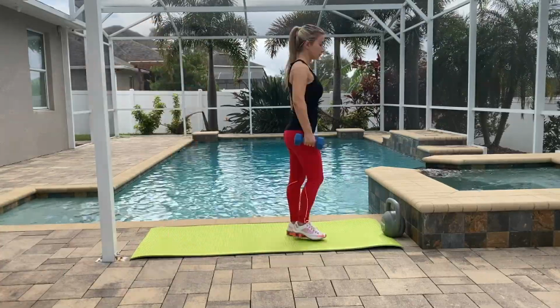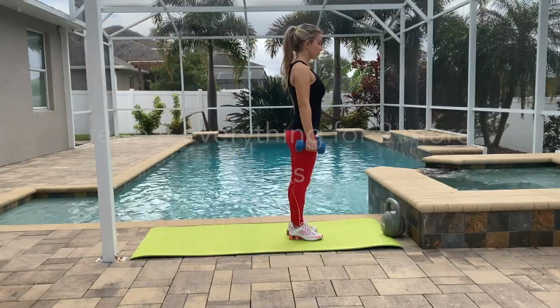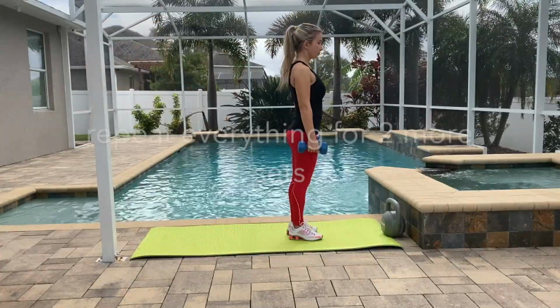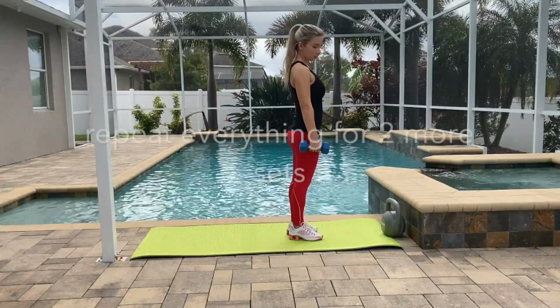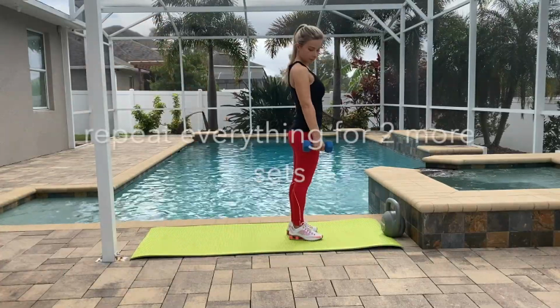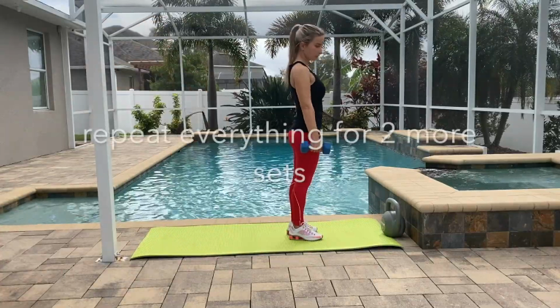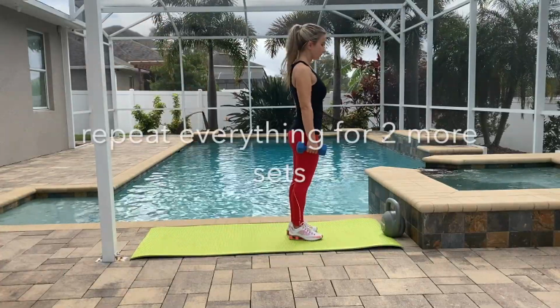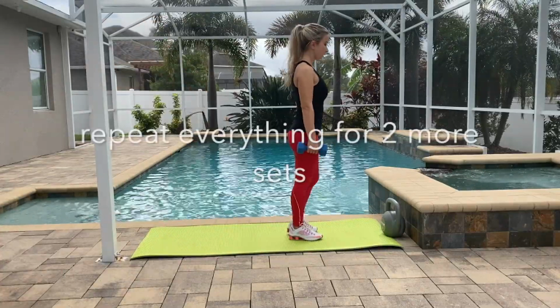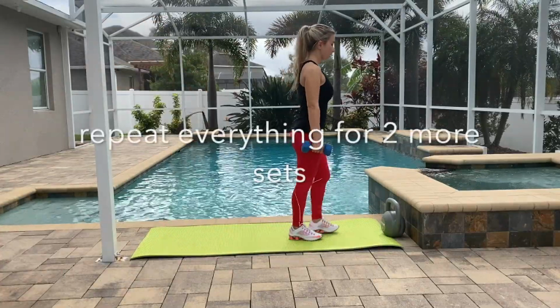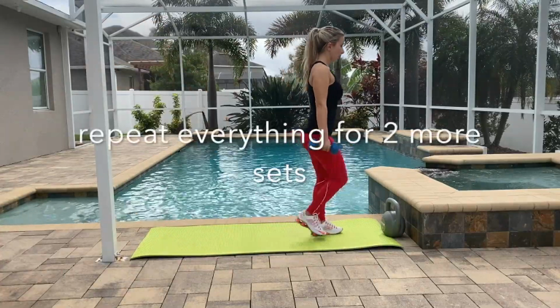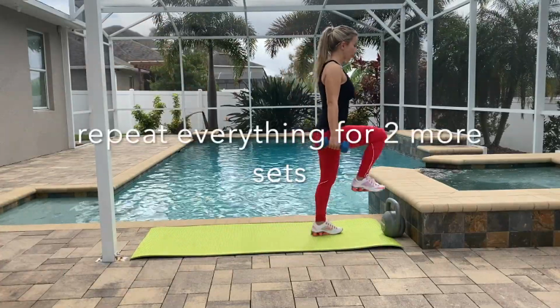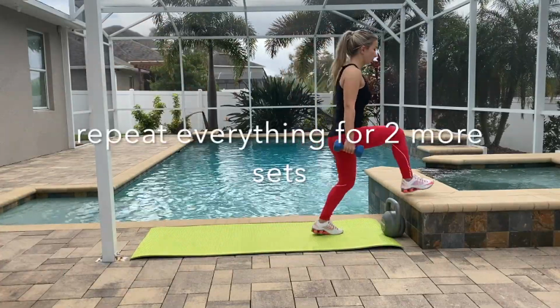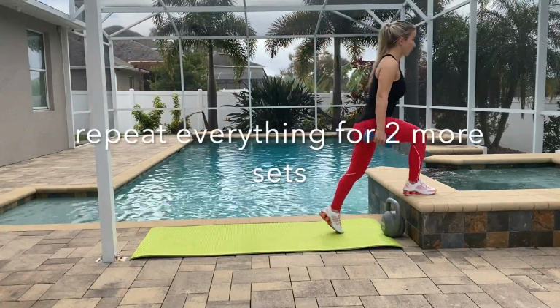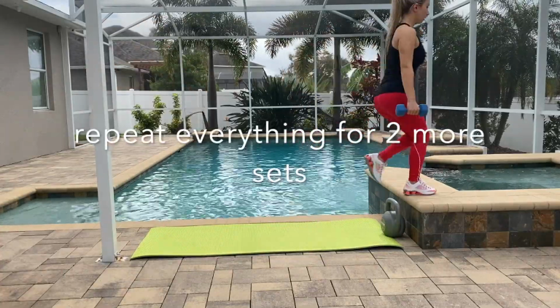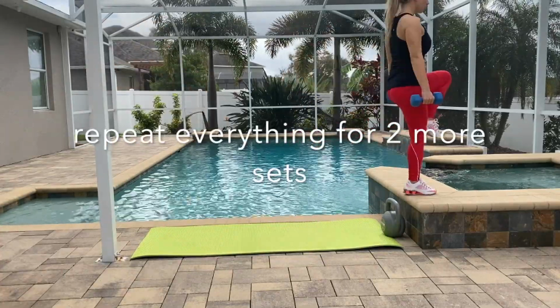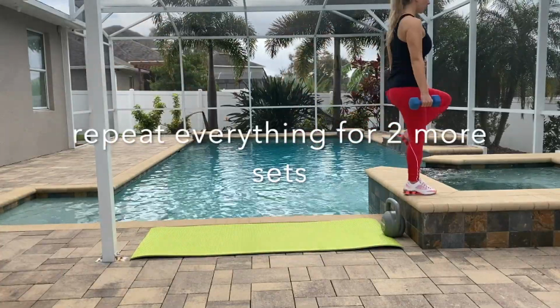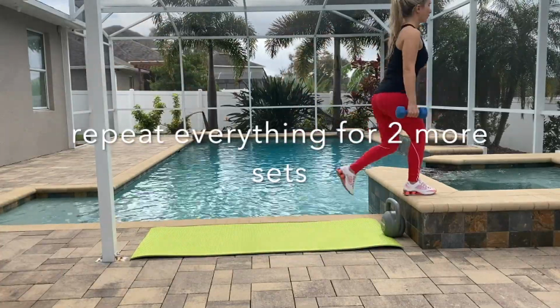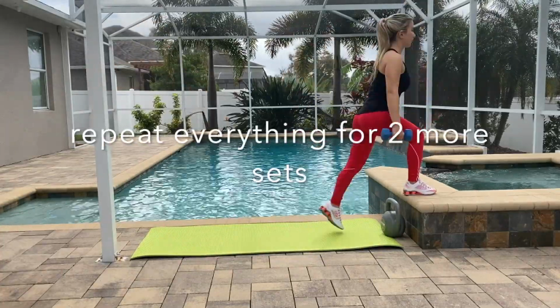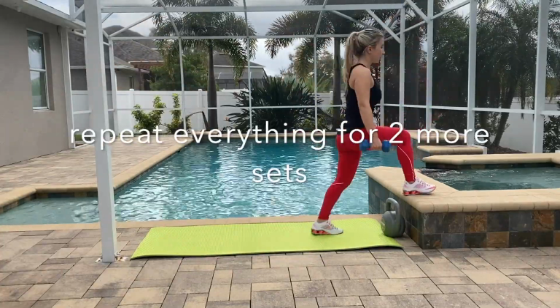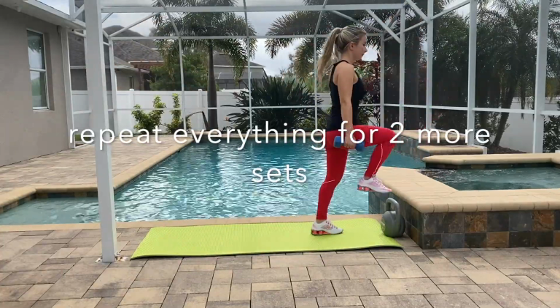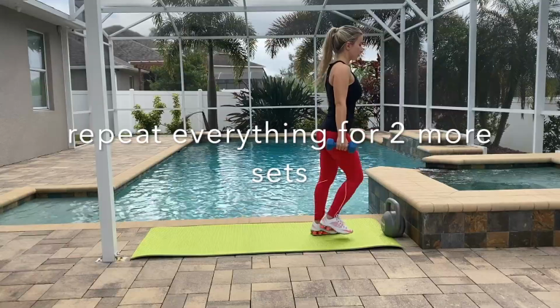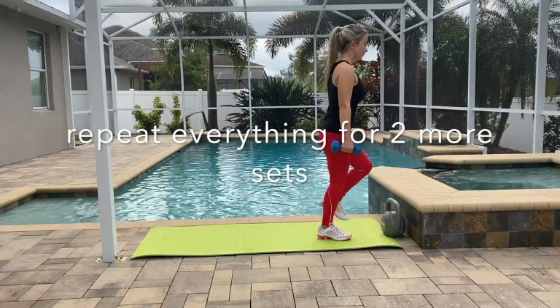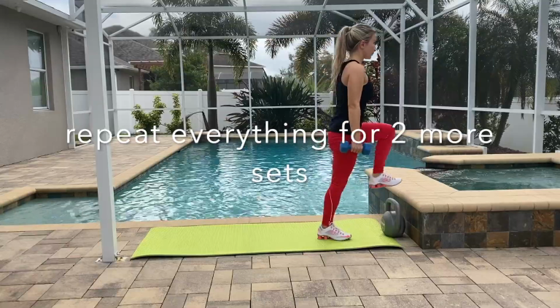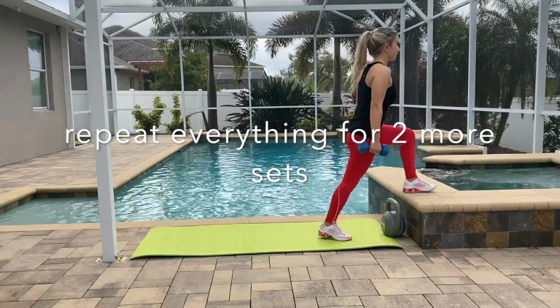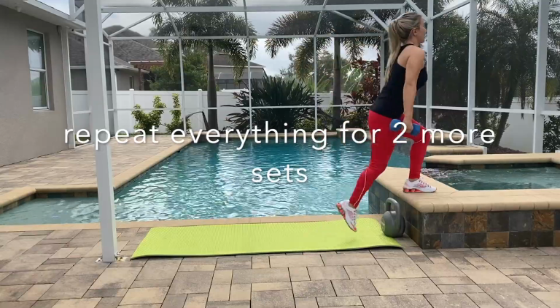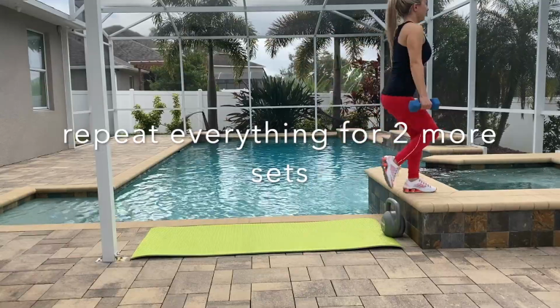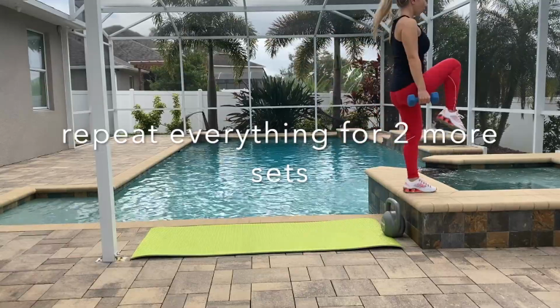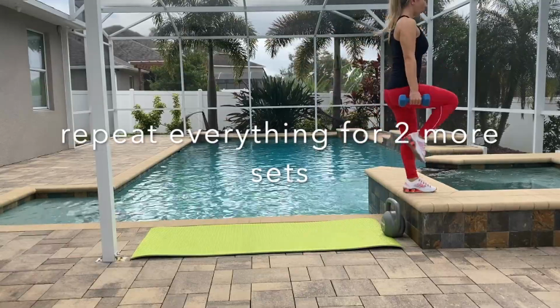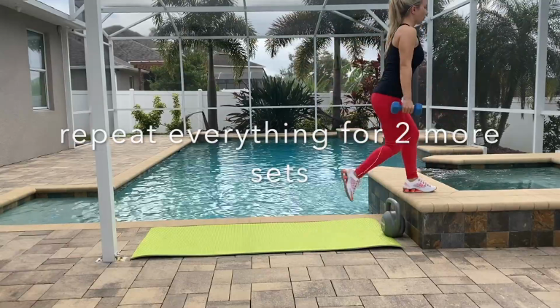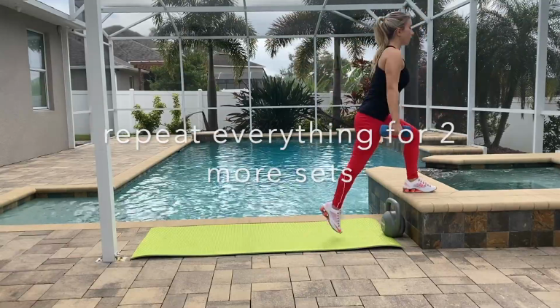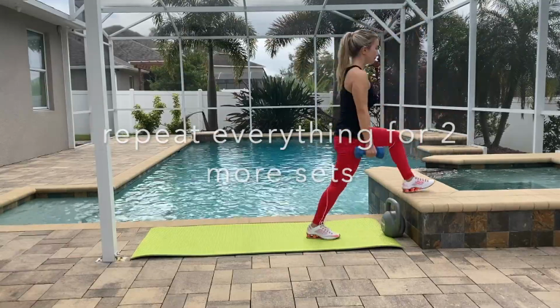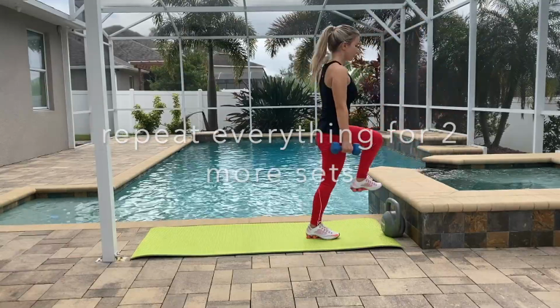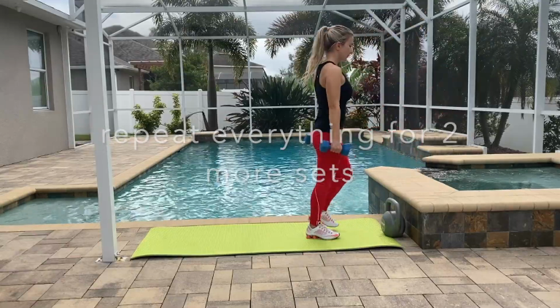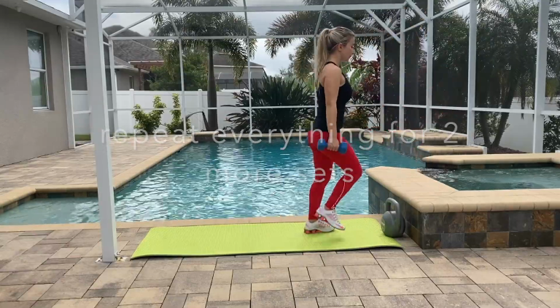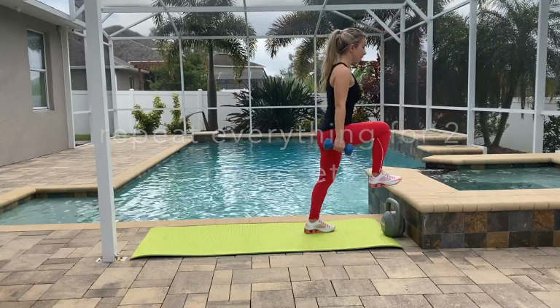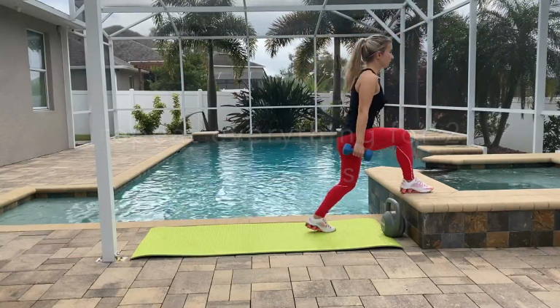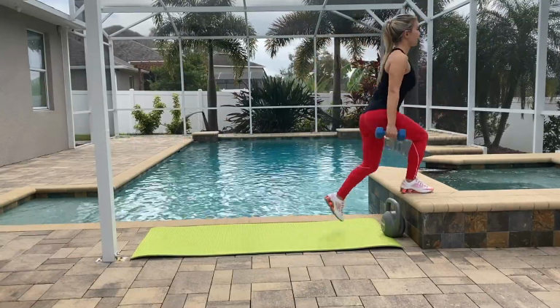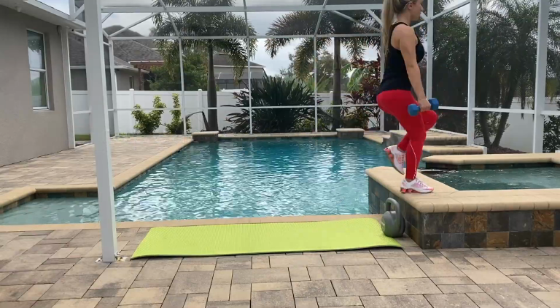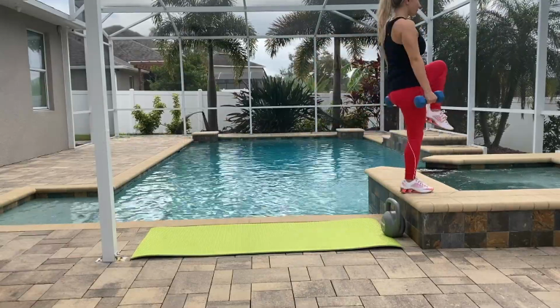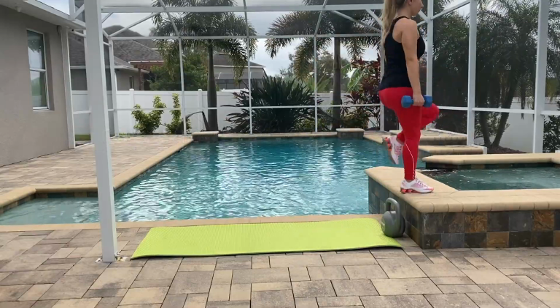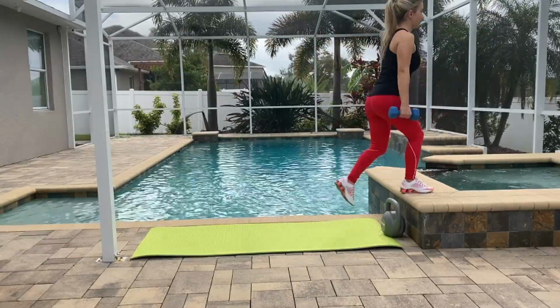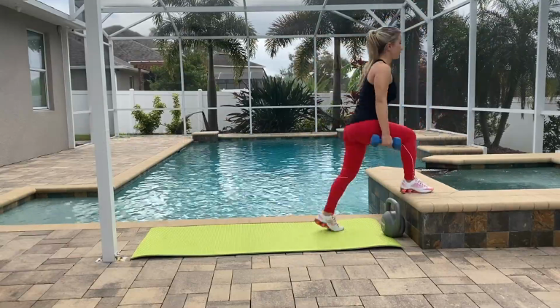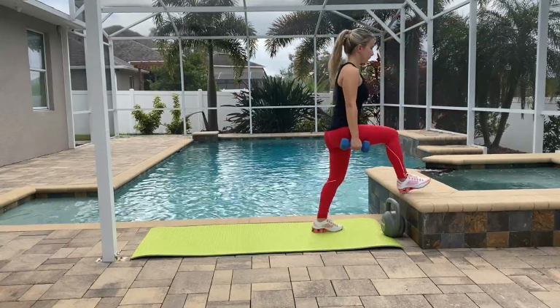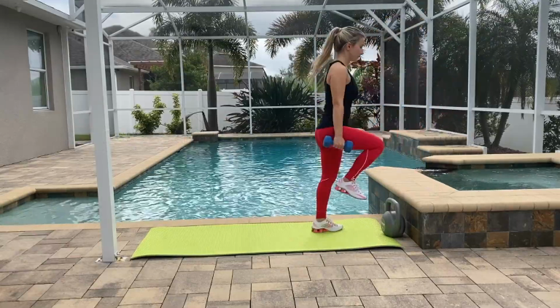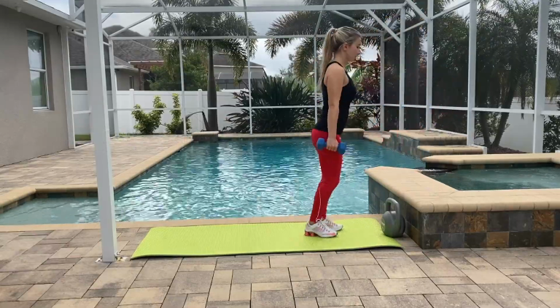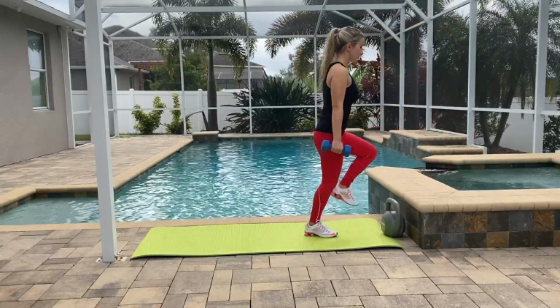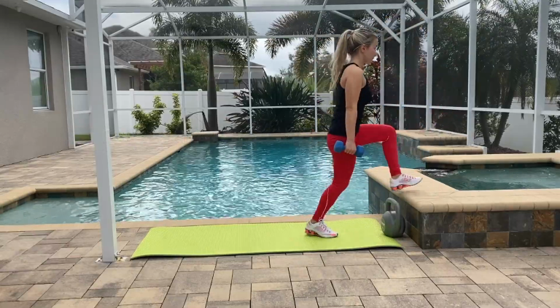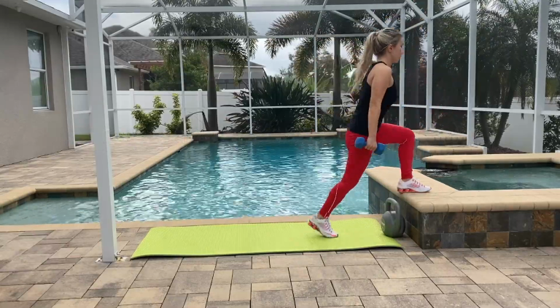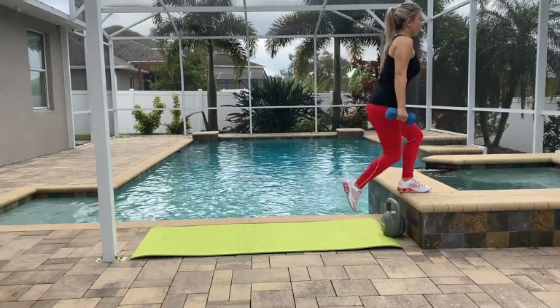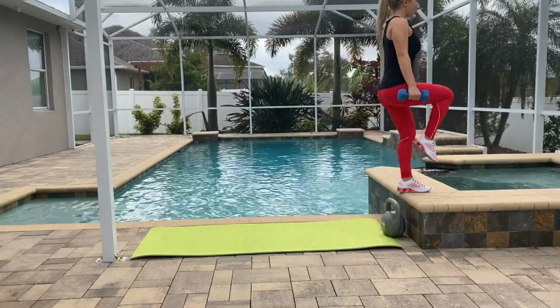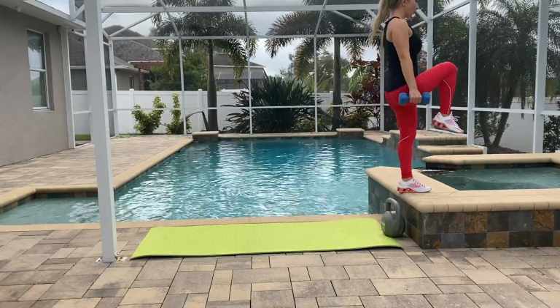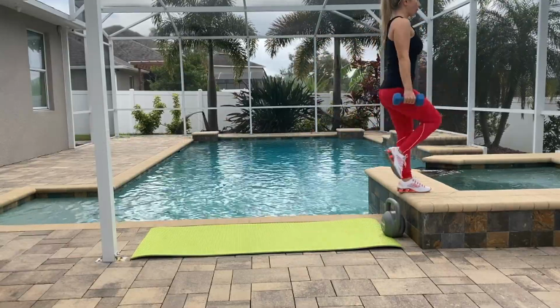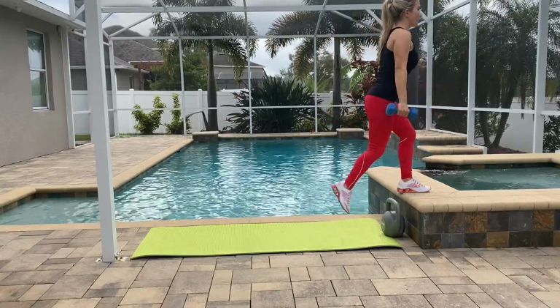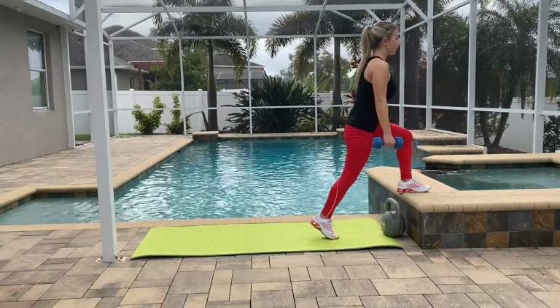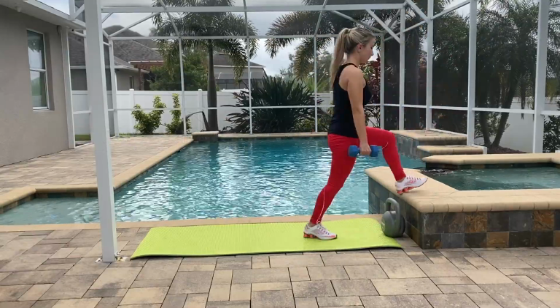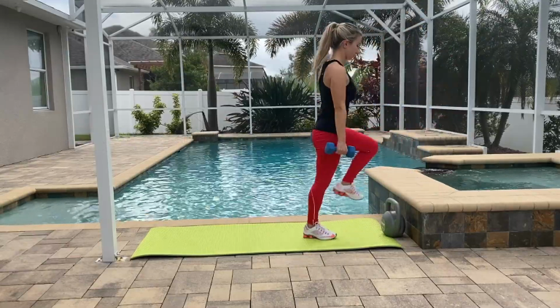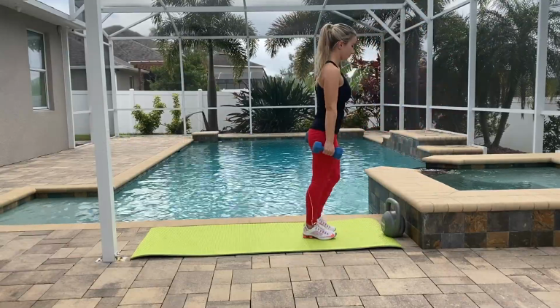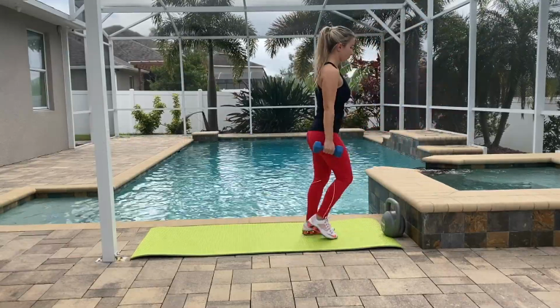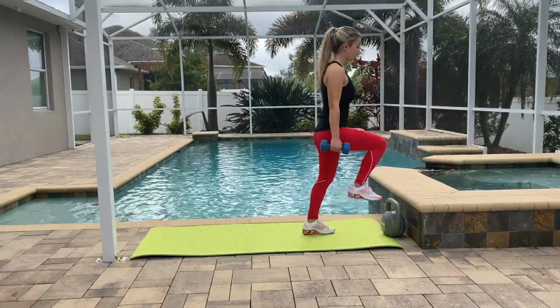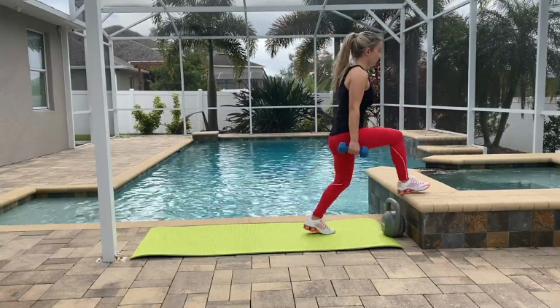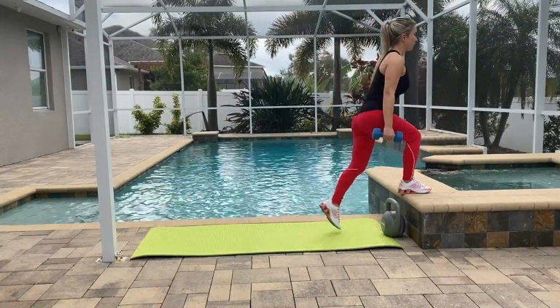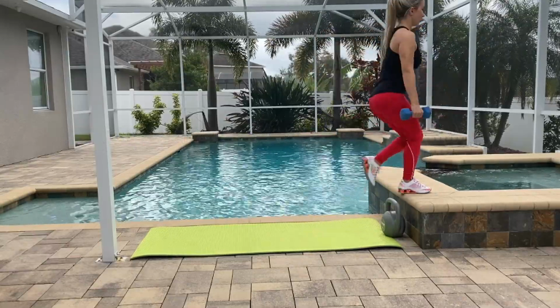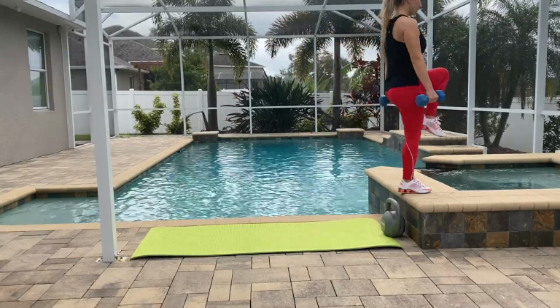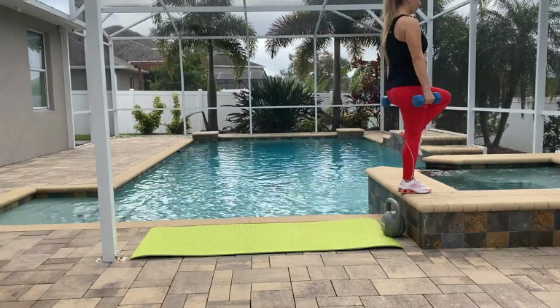Now you can take a couple minutes break, drink some water, and repeat everything for two more sets — so you have three sets total.